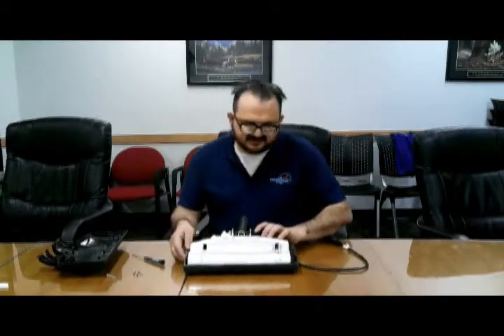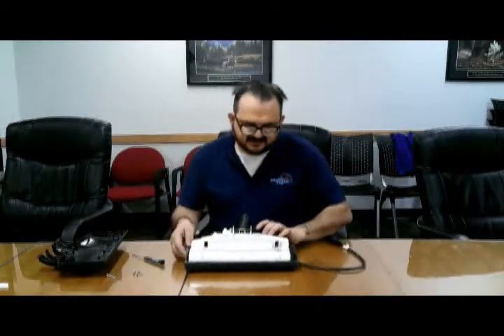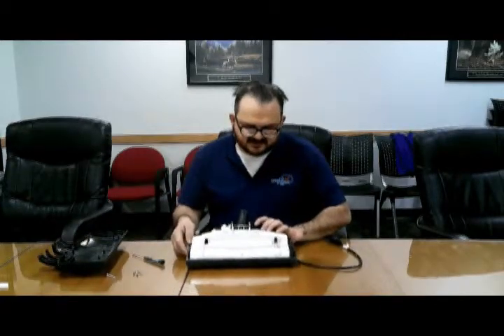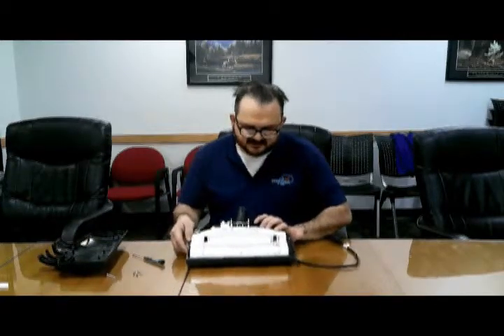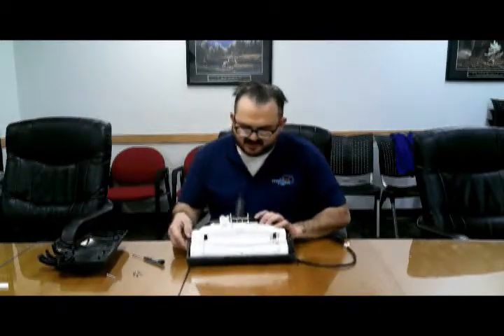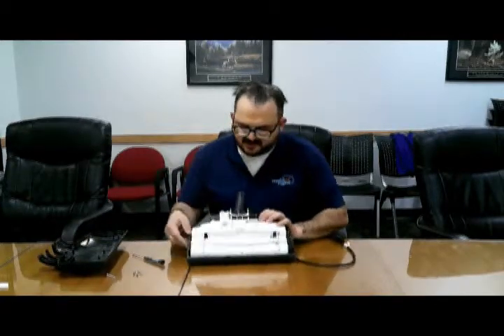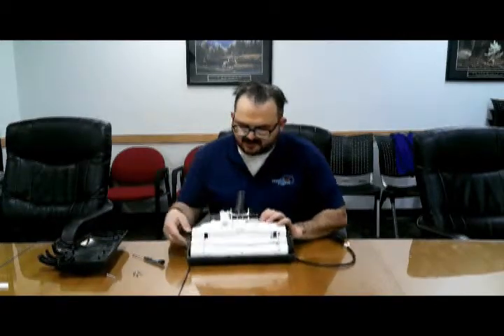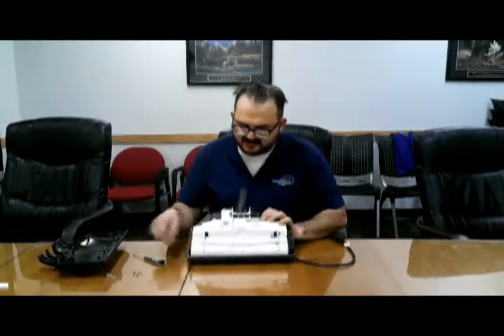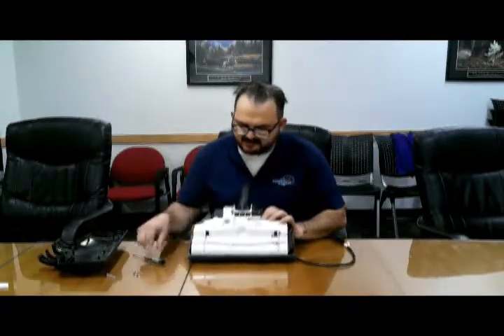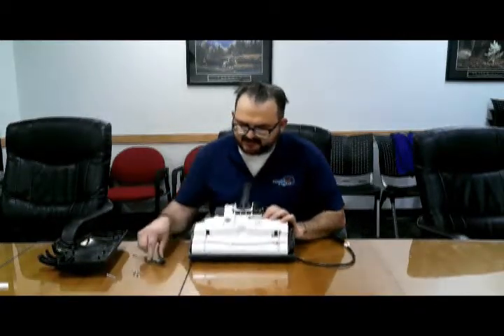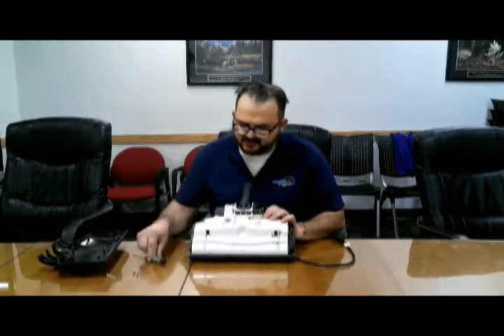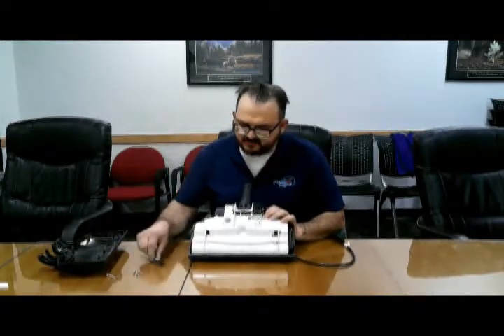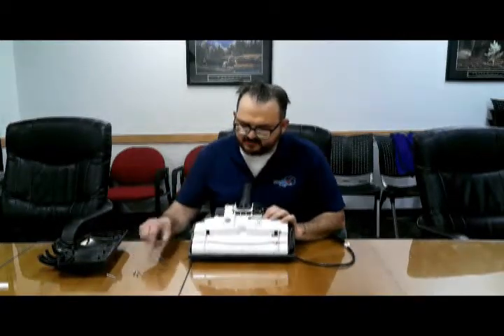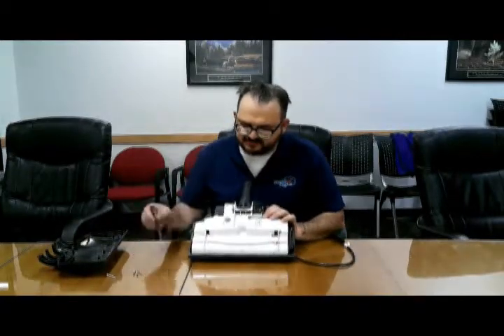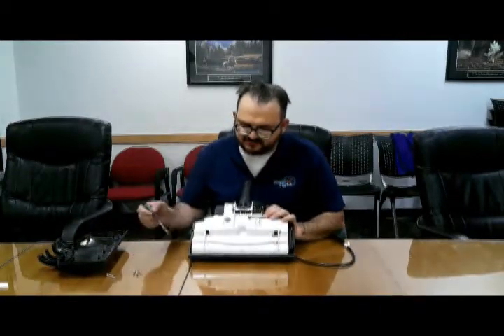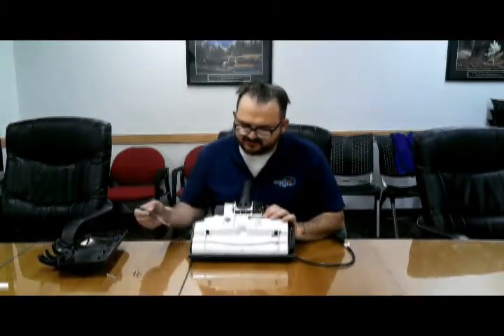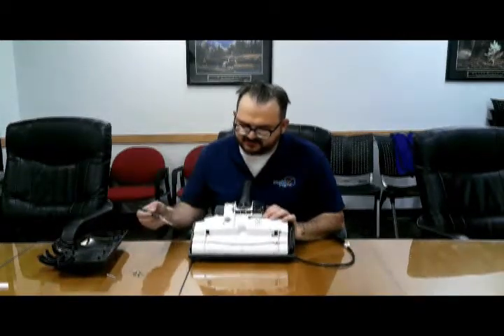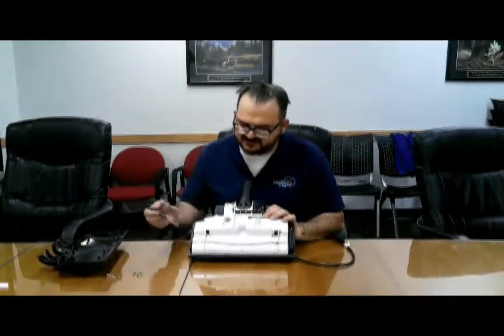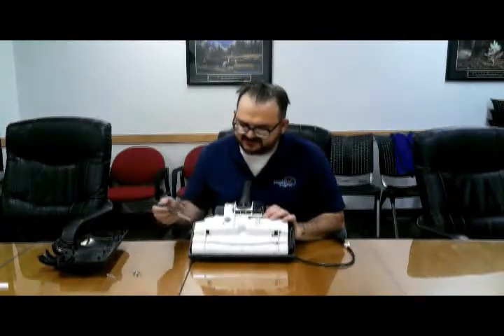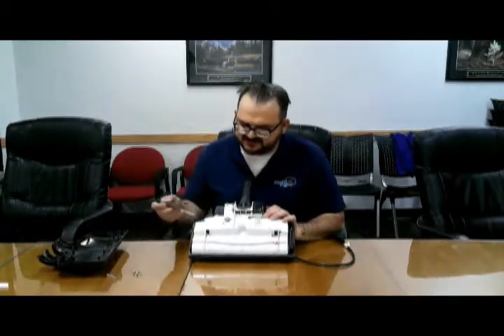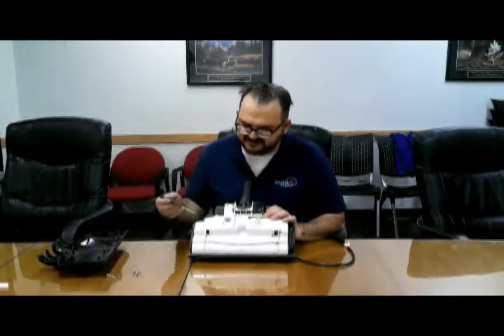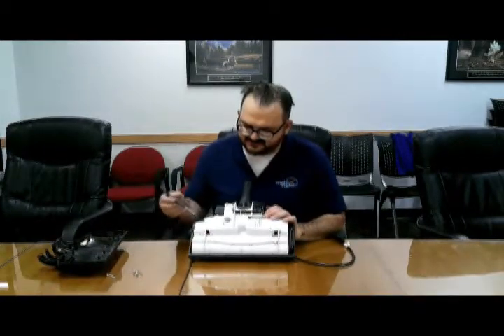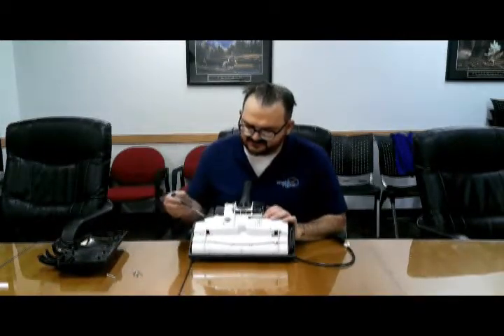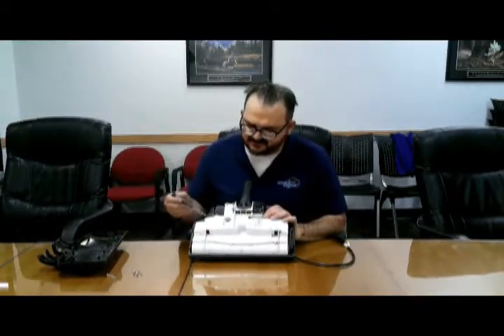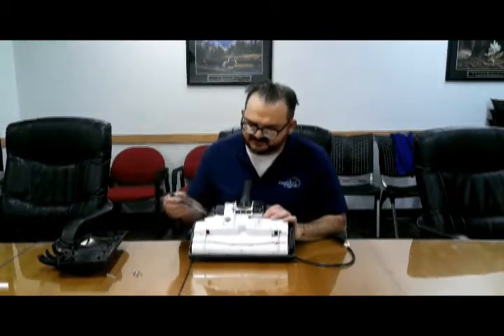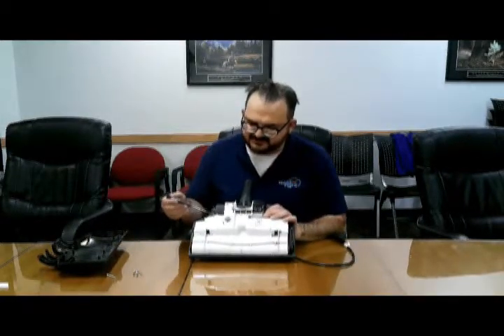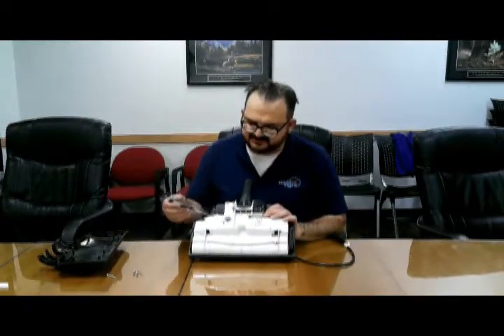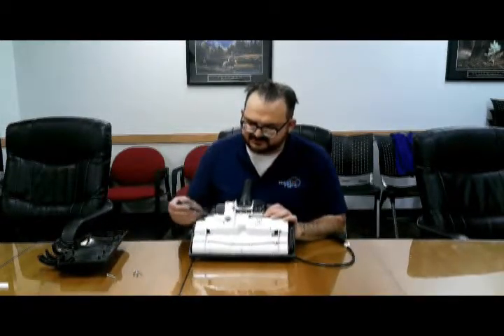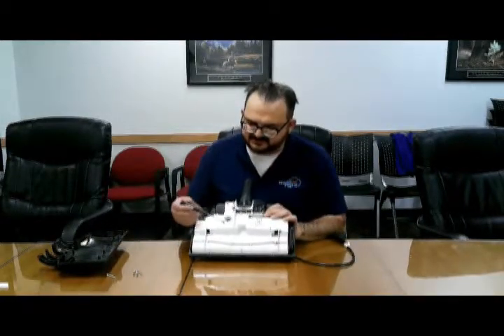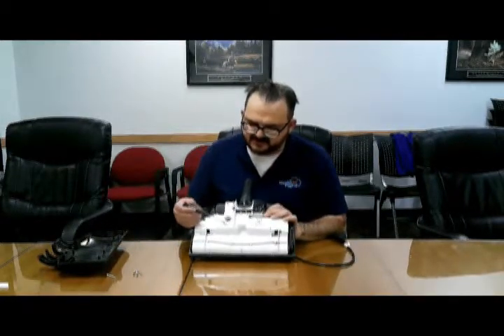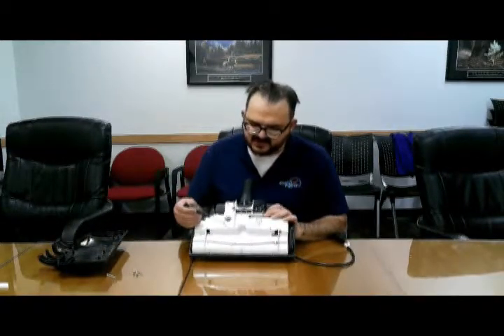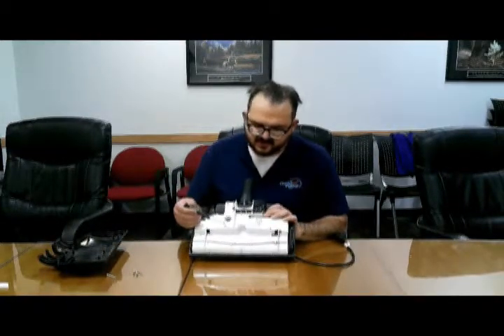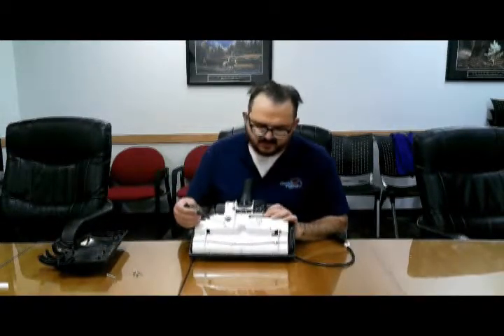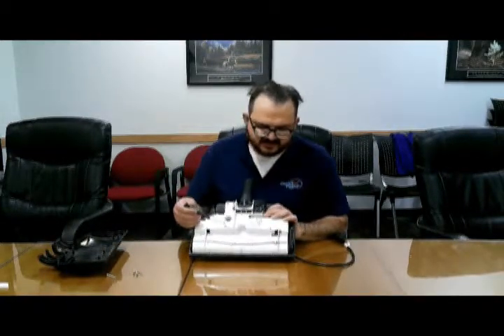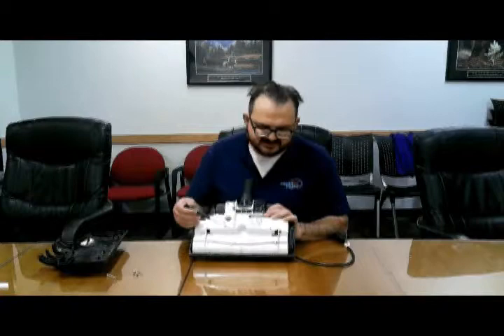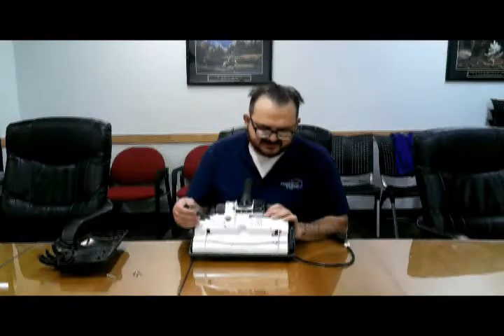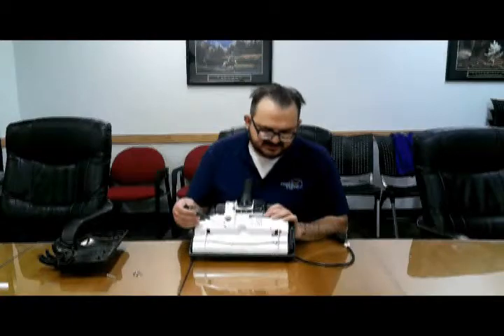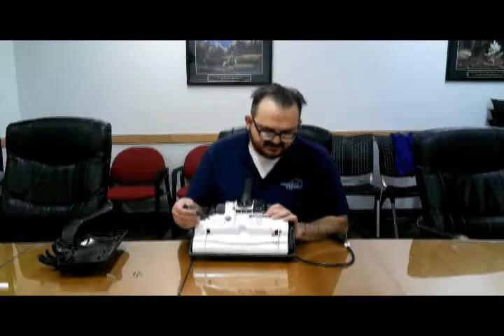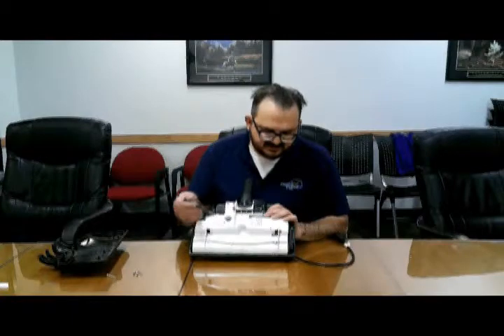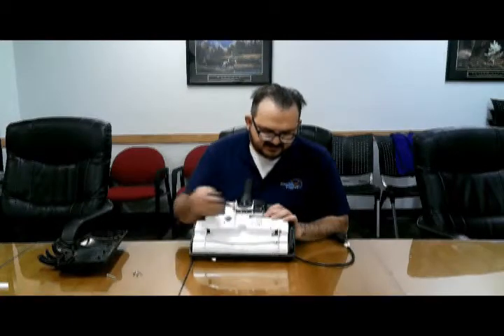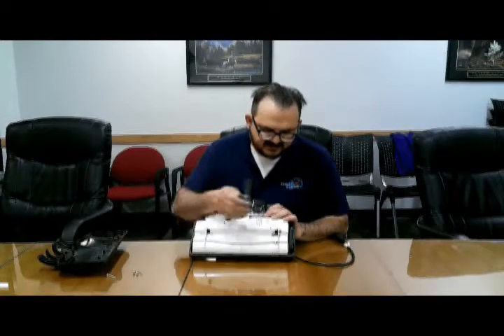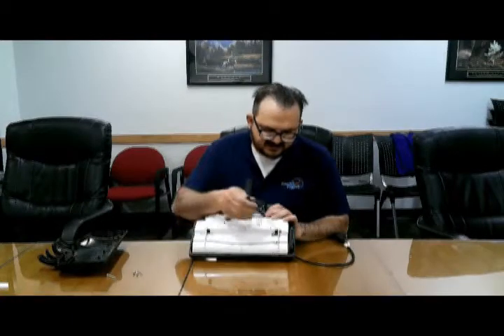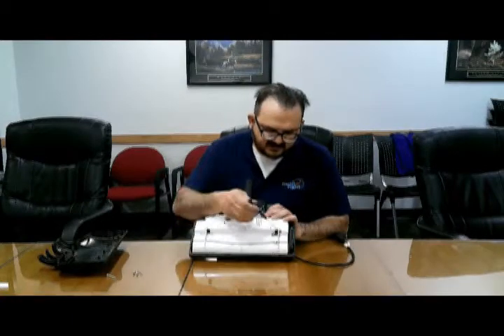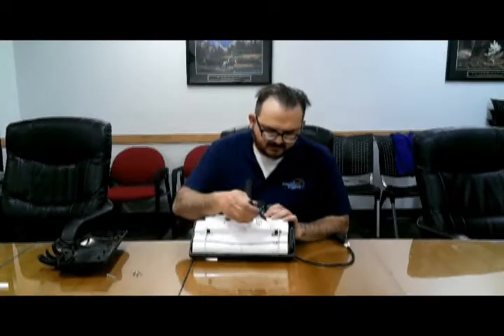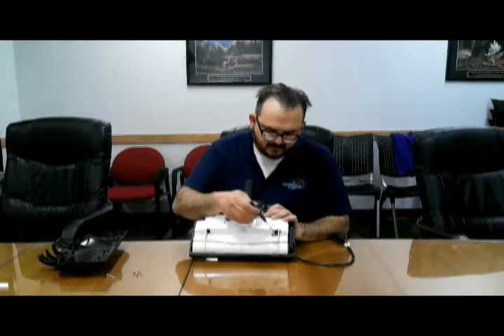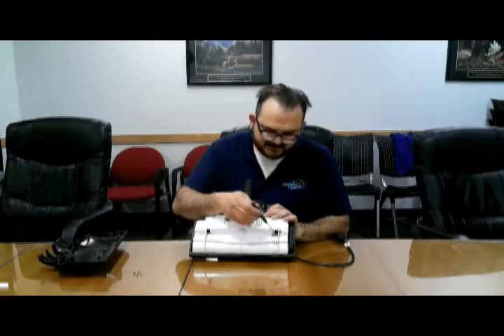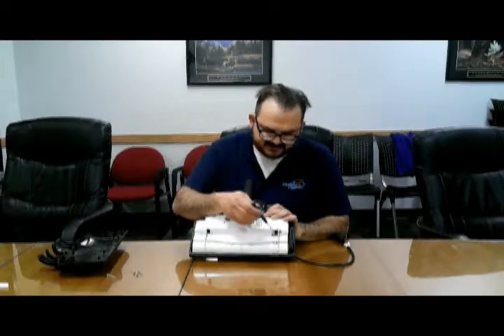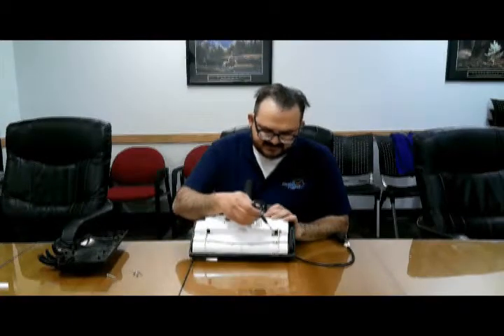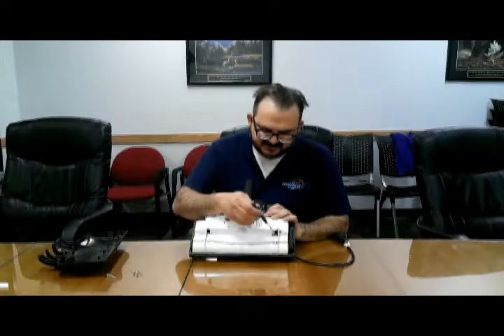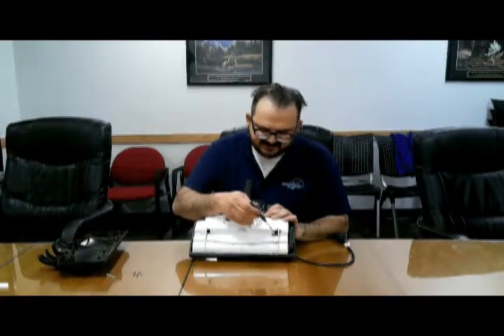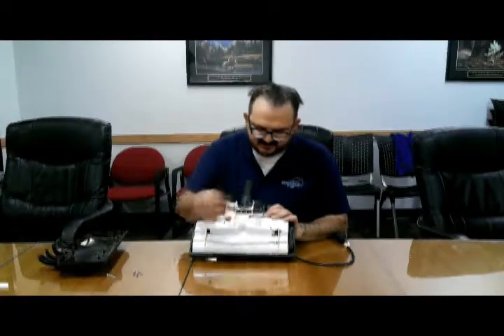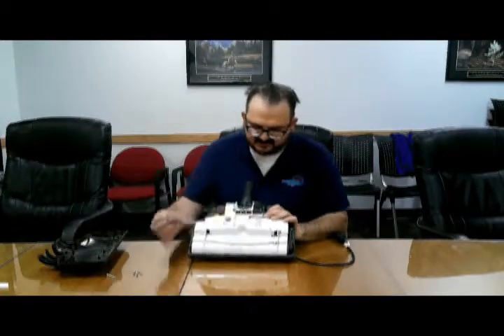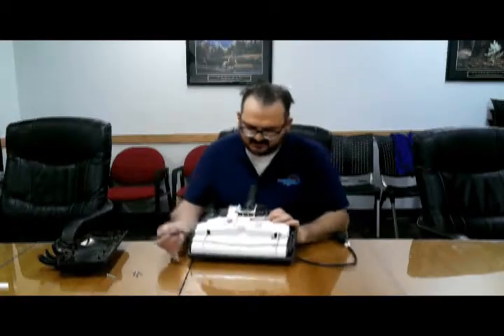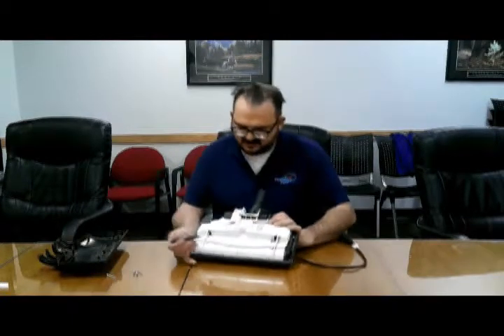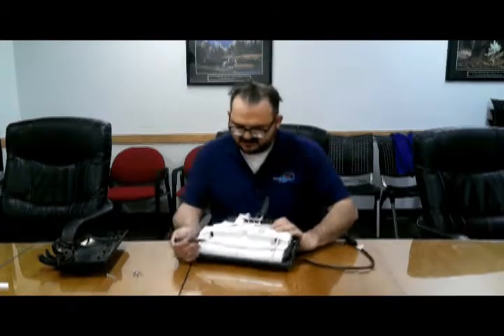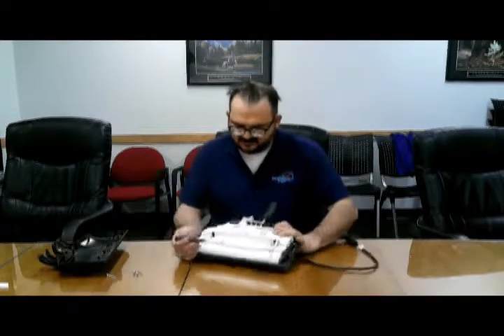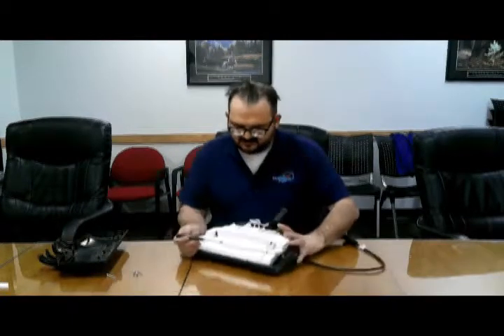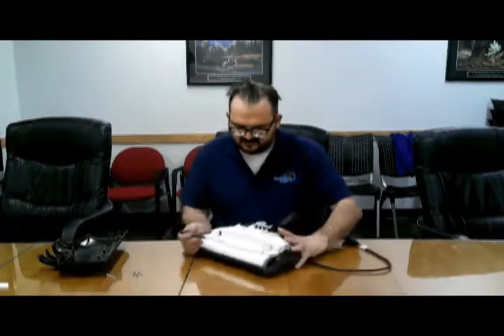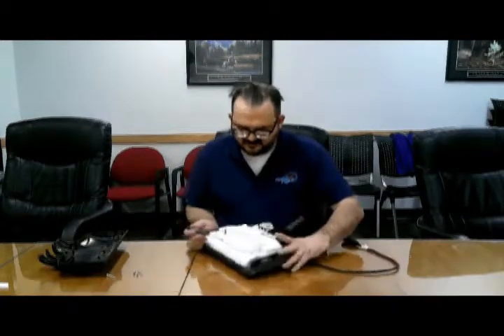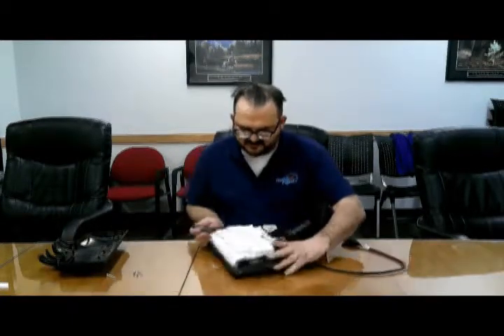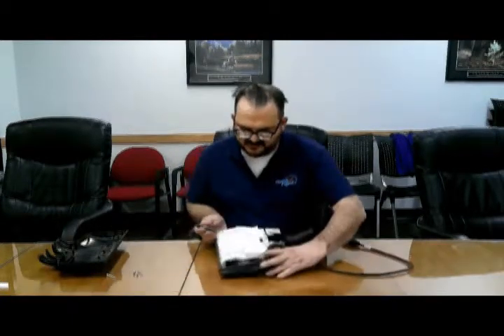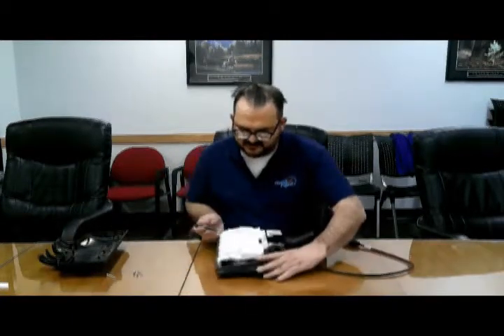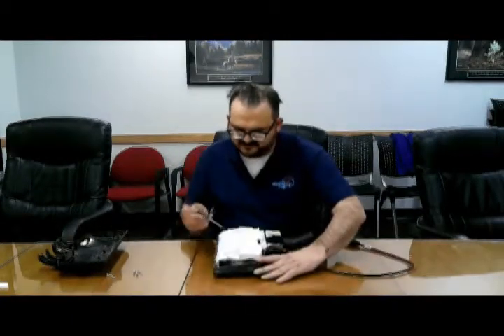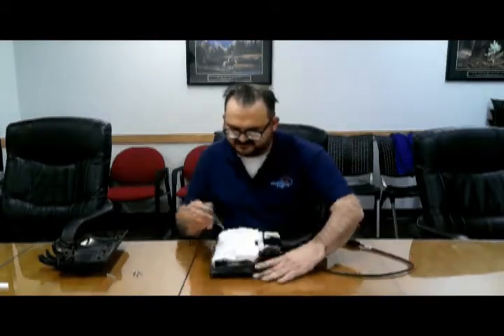Next, there are two more screws. These are short screws — one is here and one is here. Remove those.